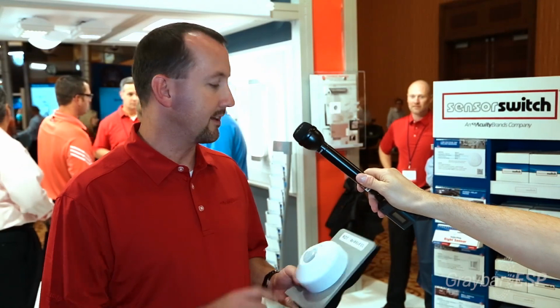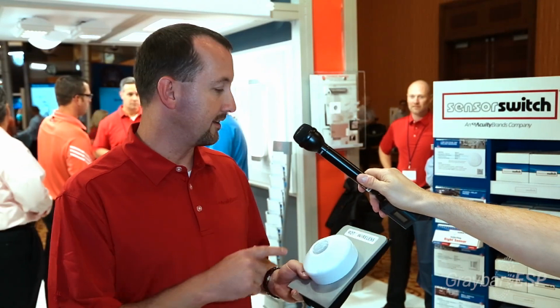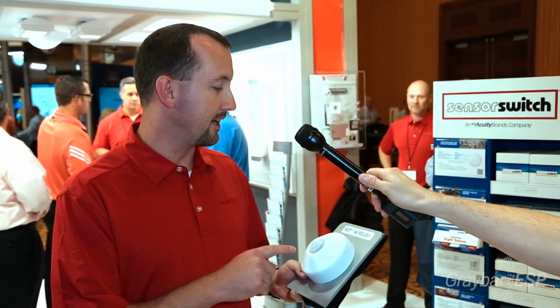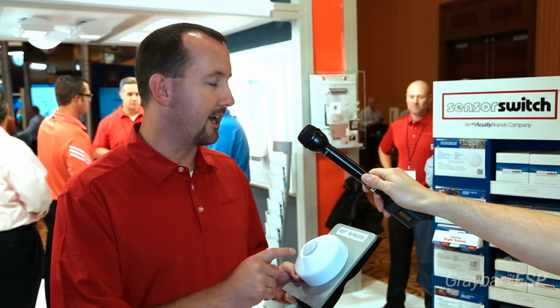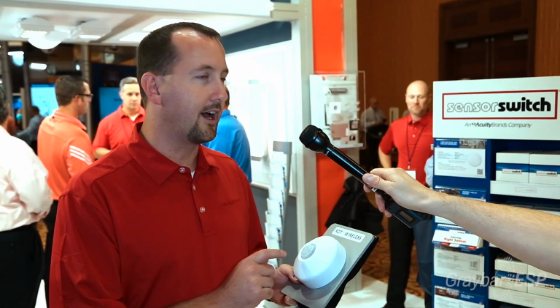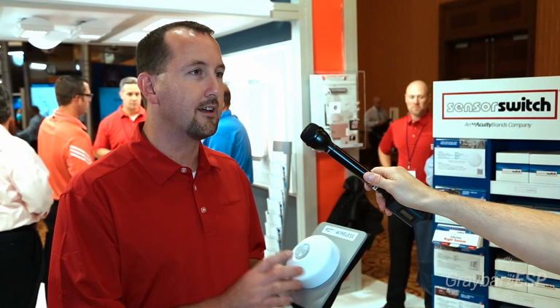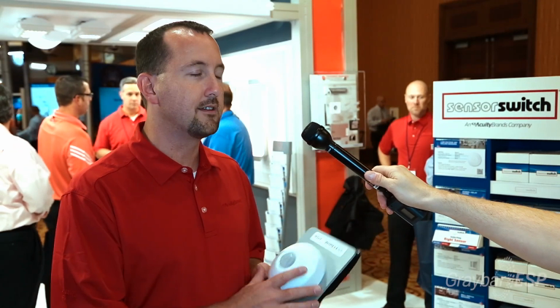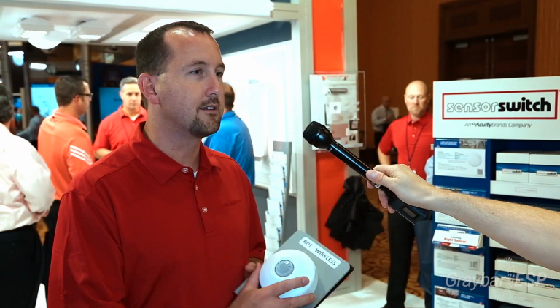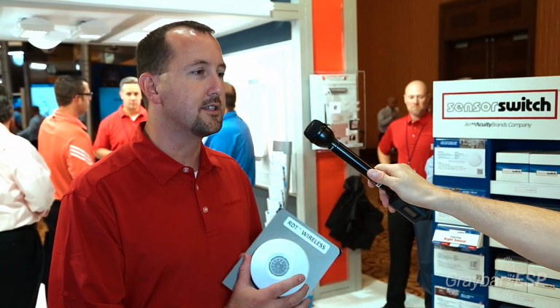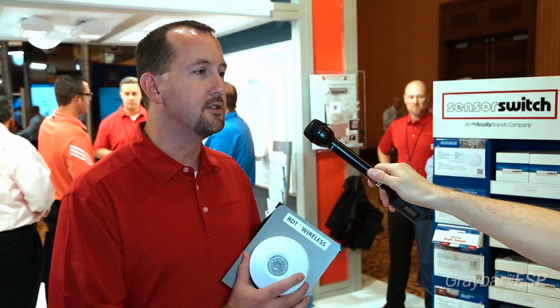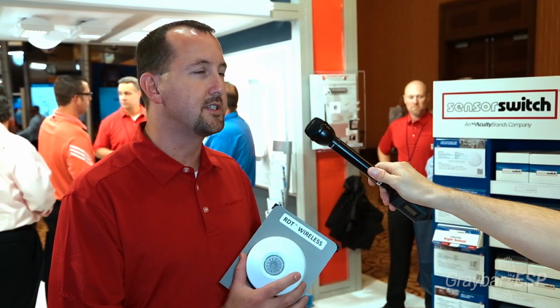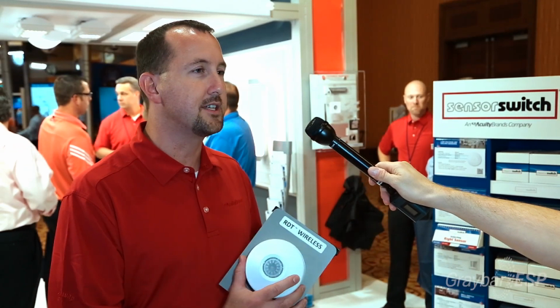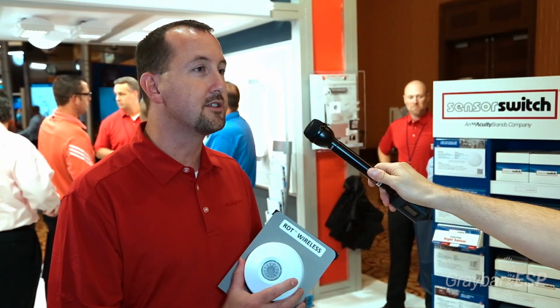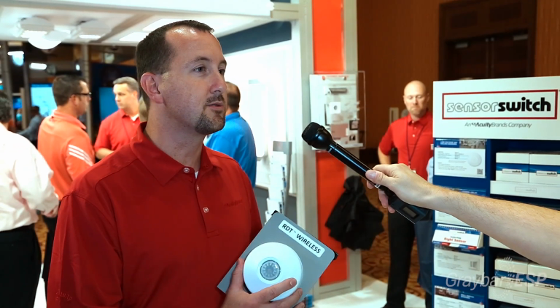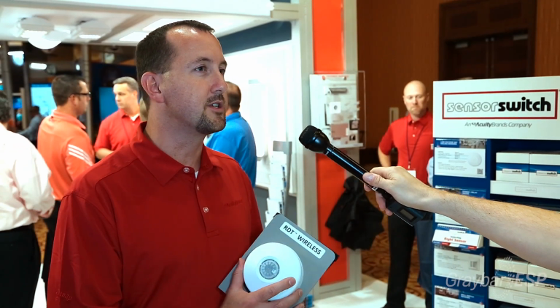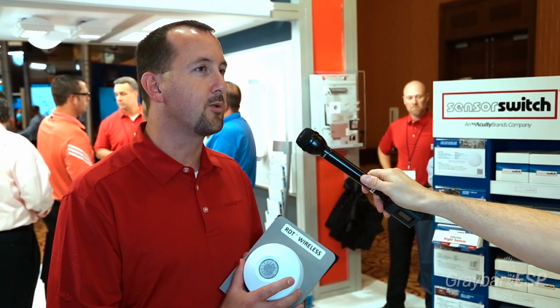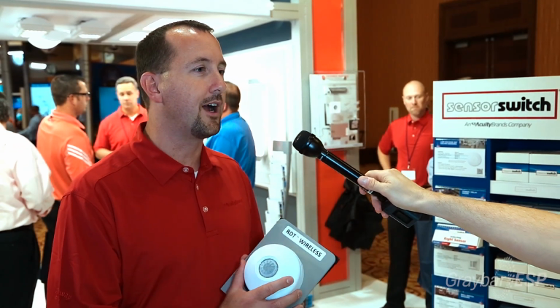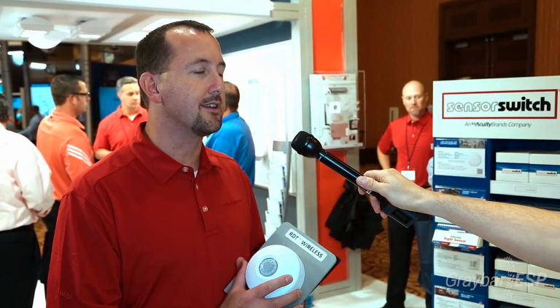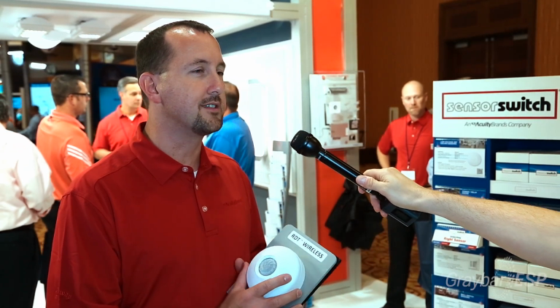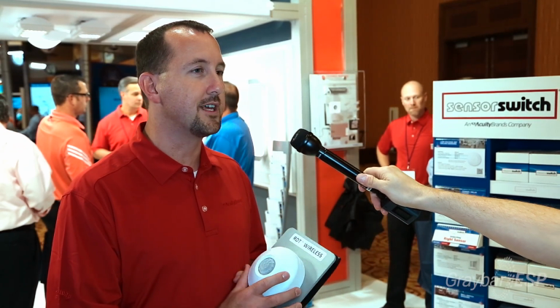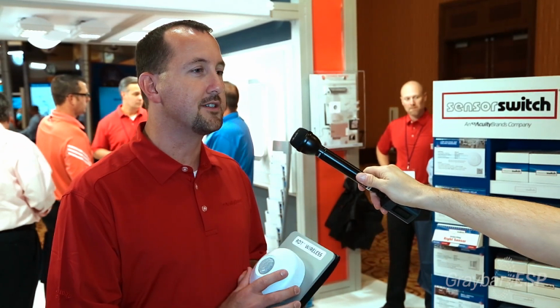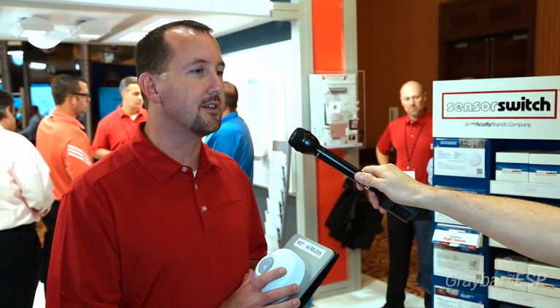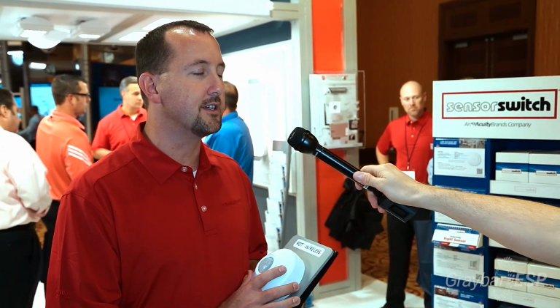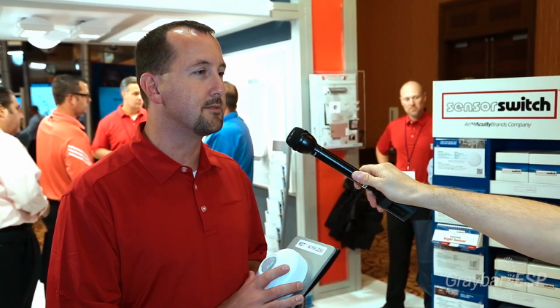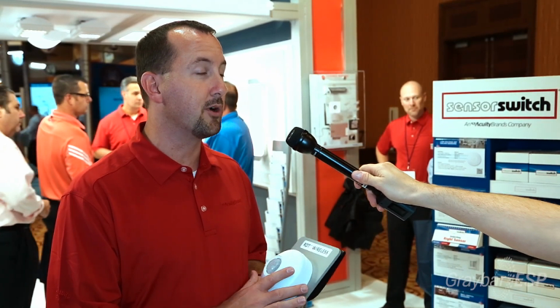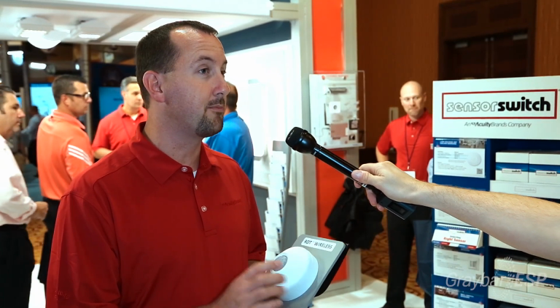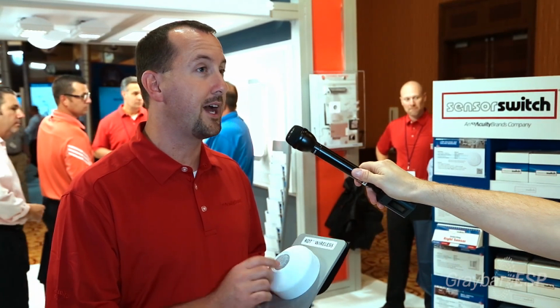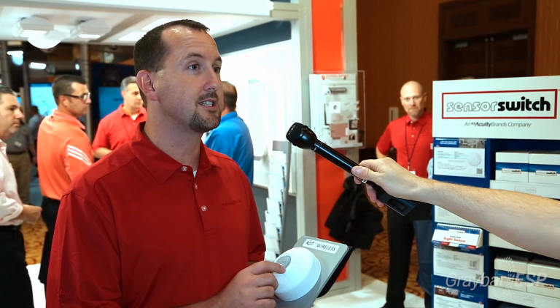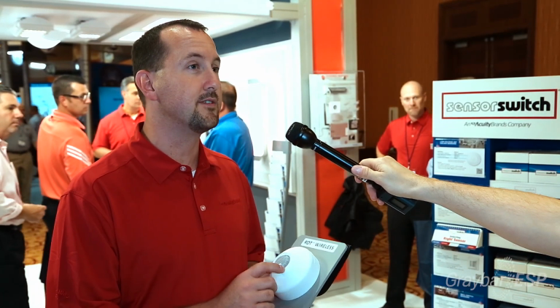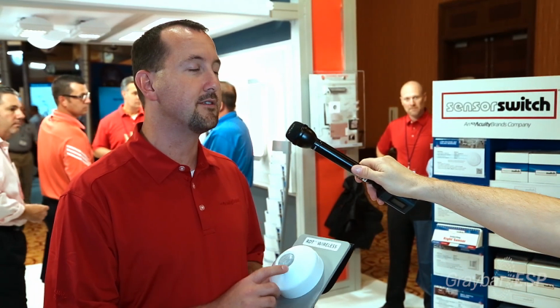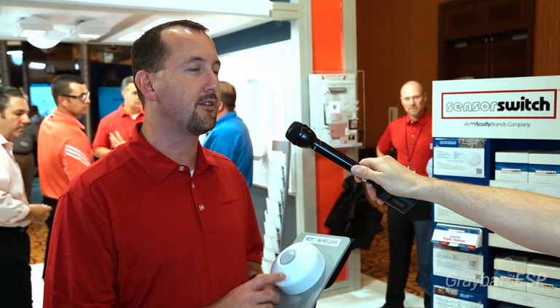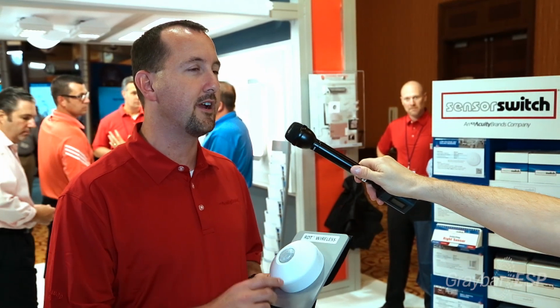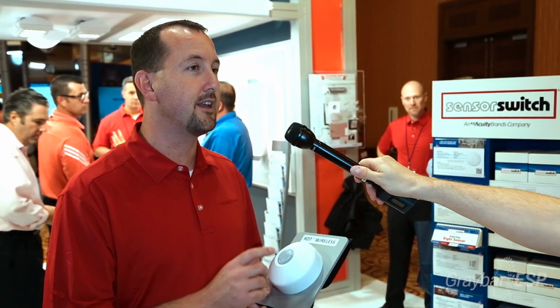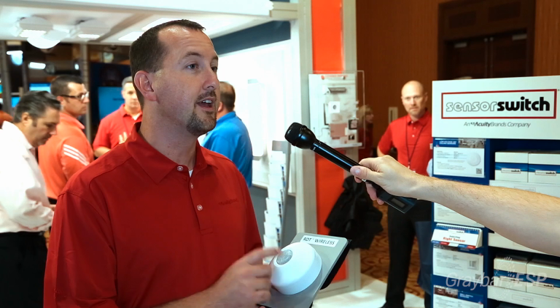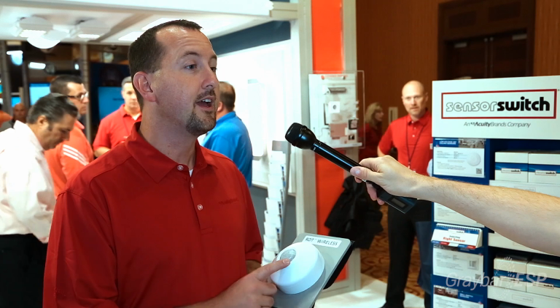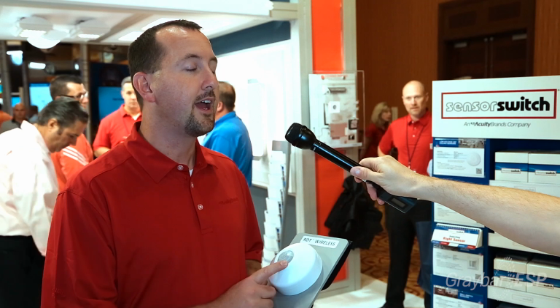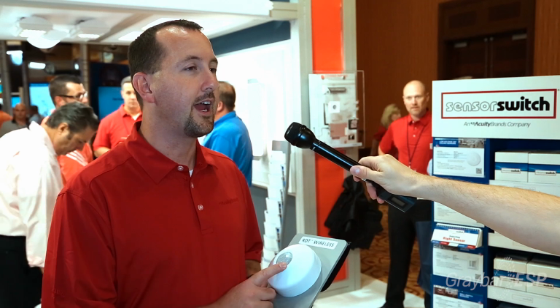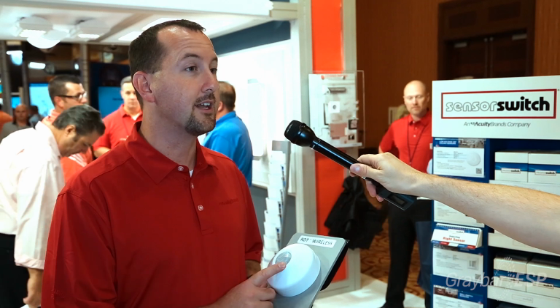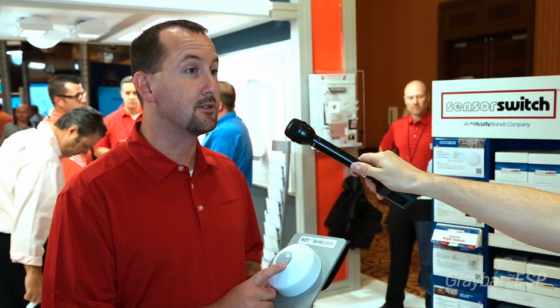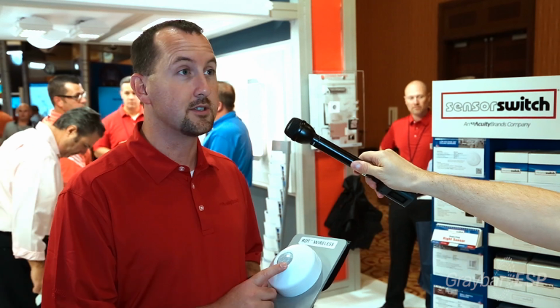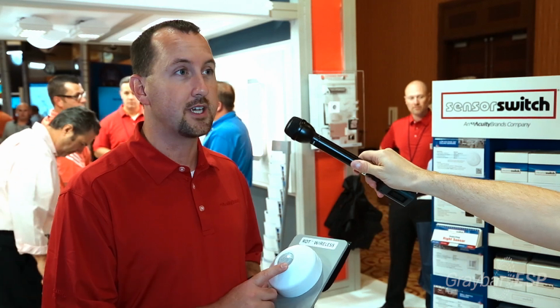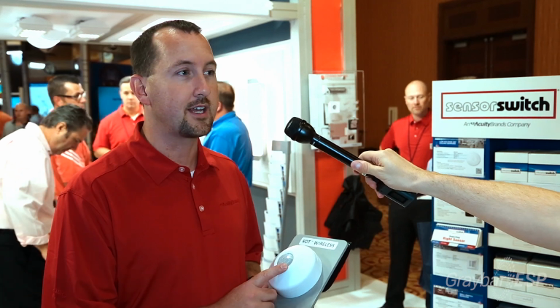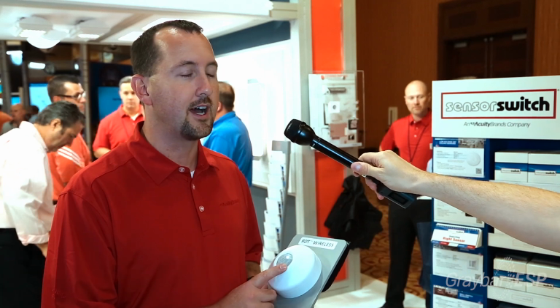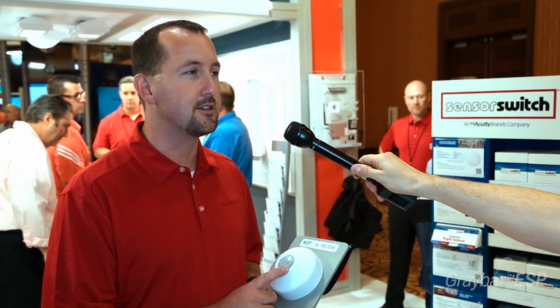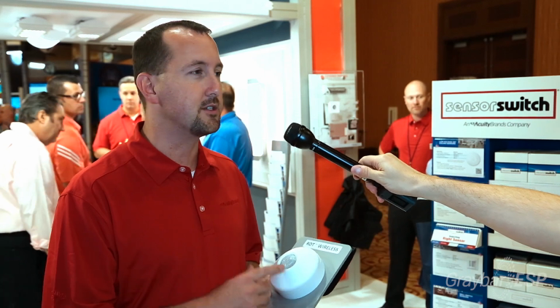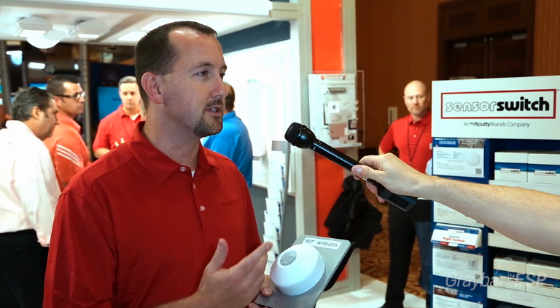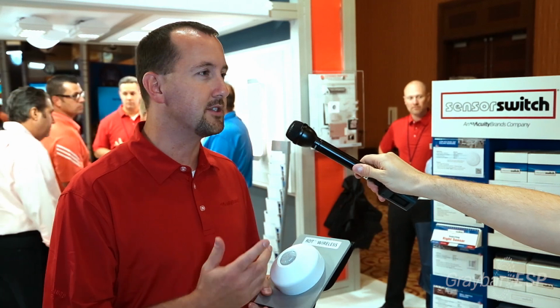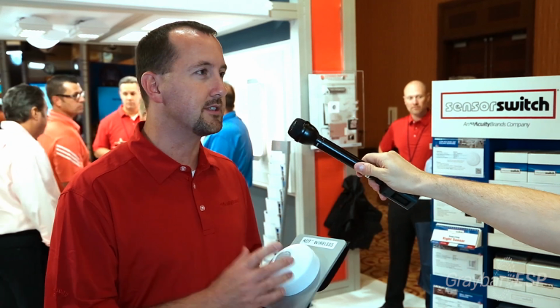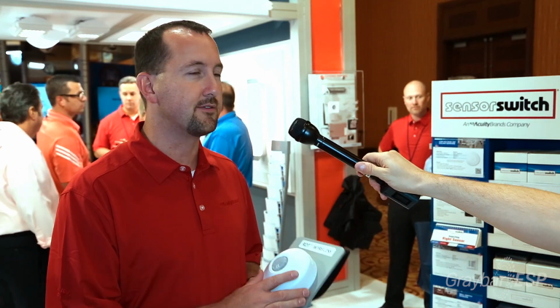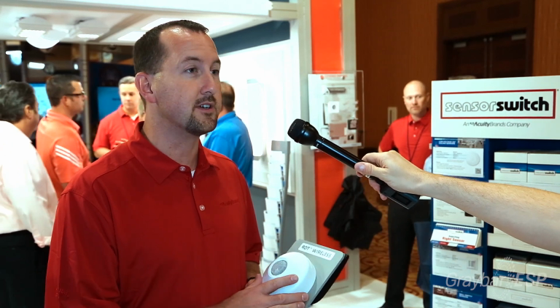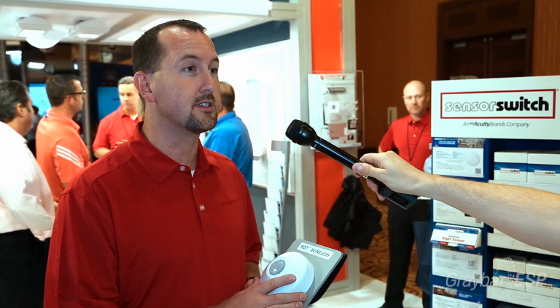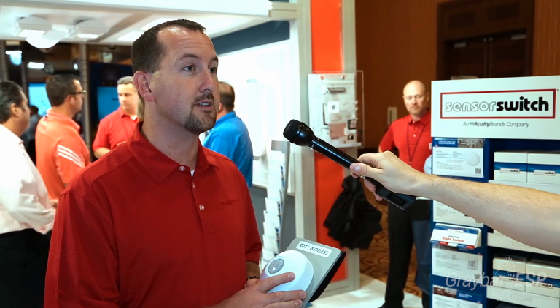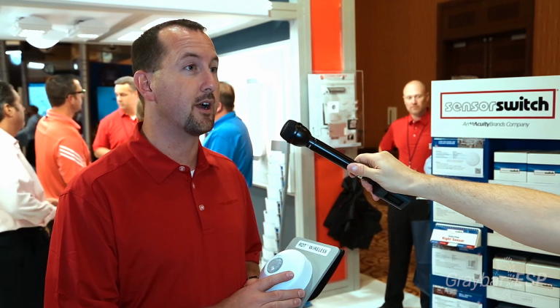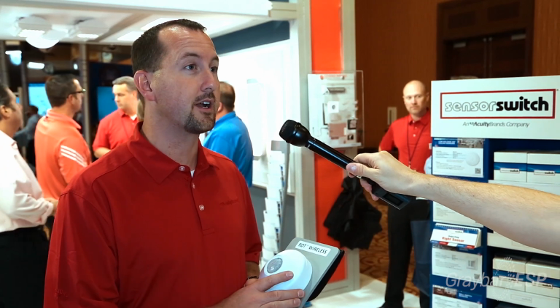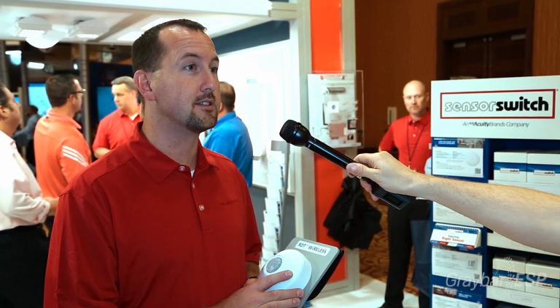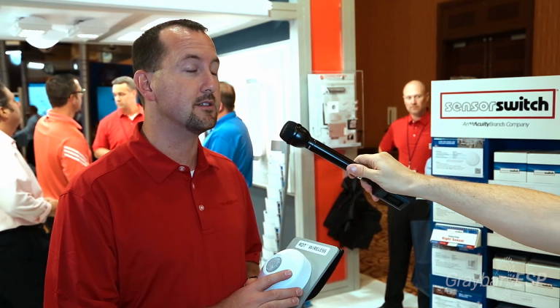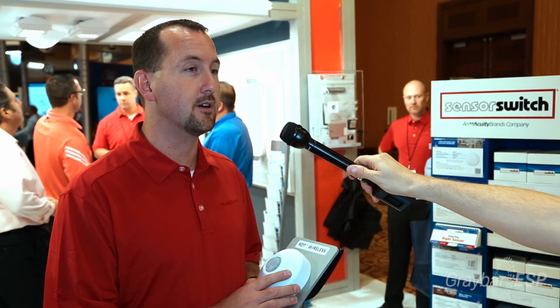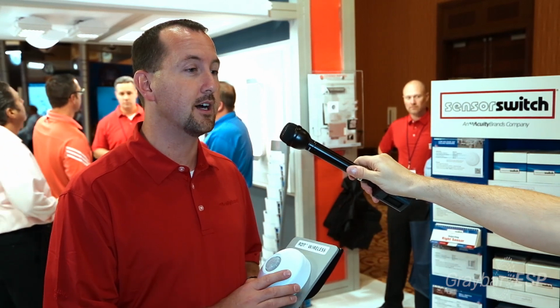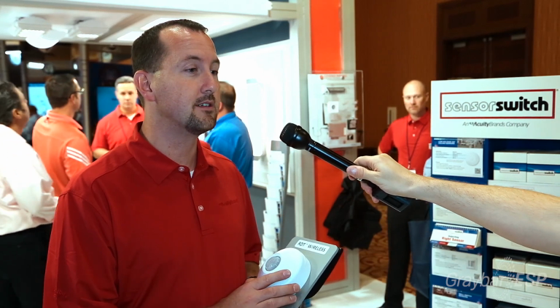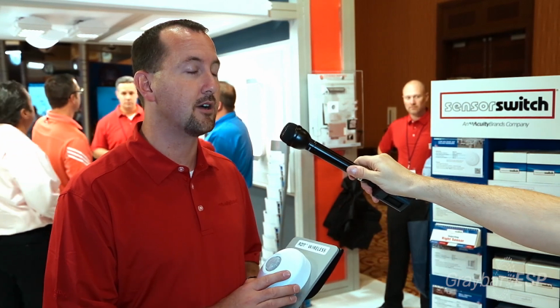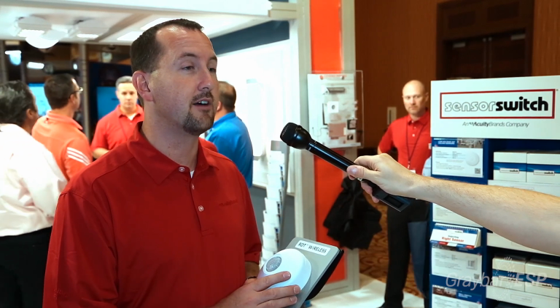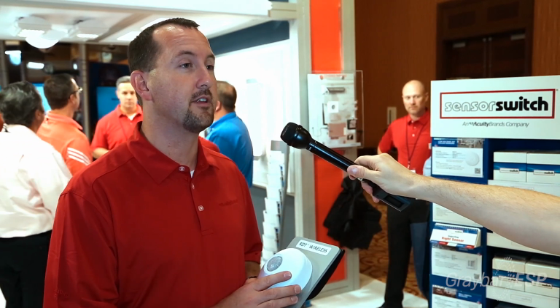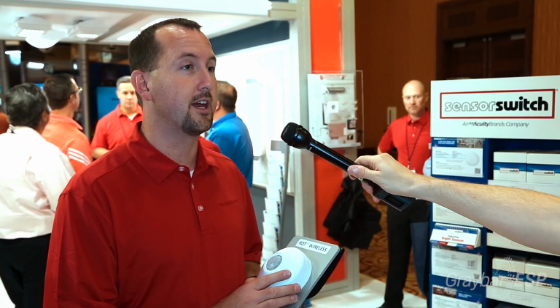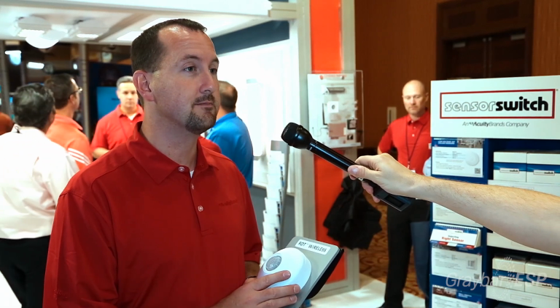In closing, the new Sensor Switch wireless sensor offers both passive infrared and dual technology, which is the first in the market to offer that.